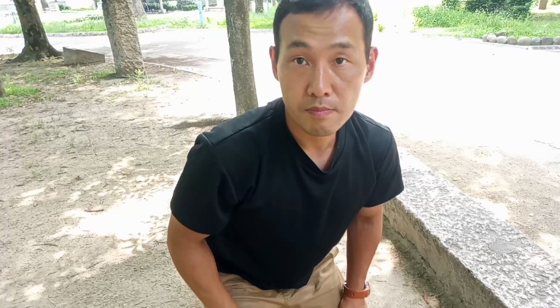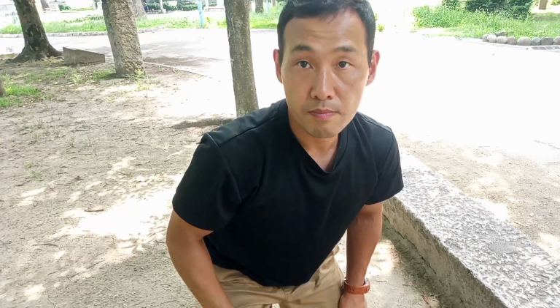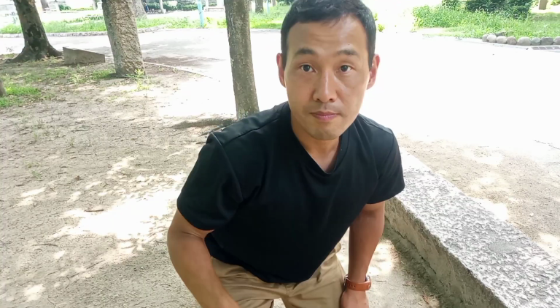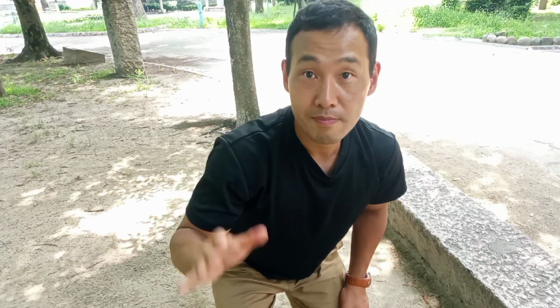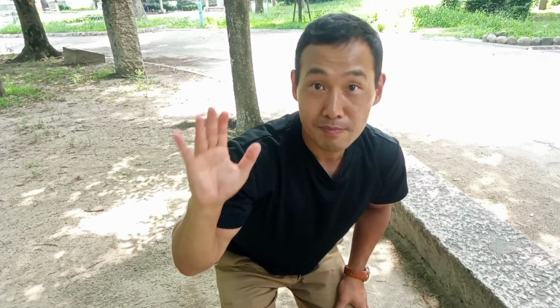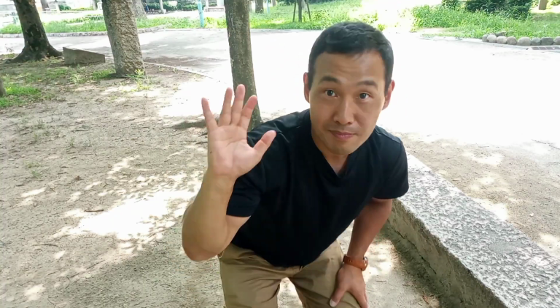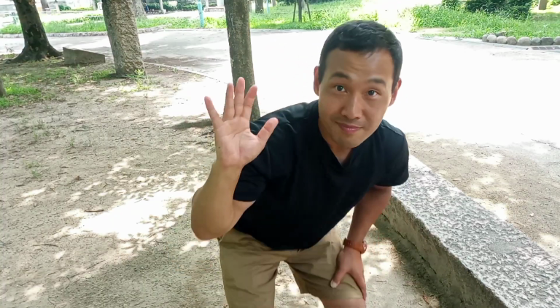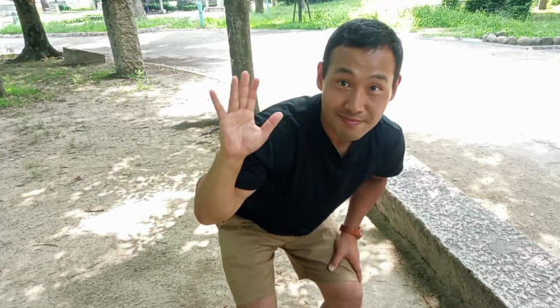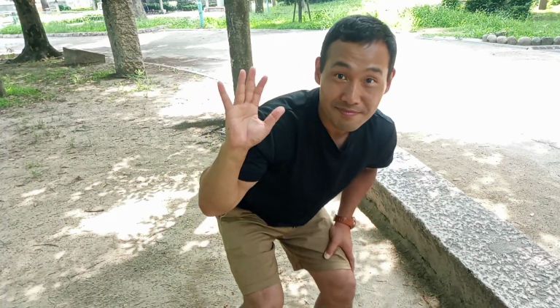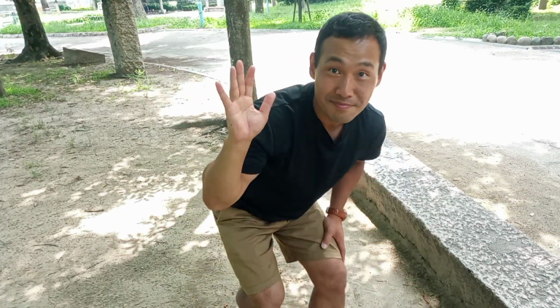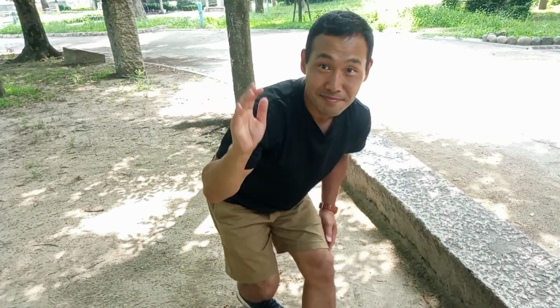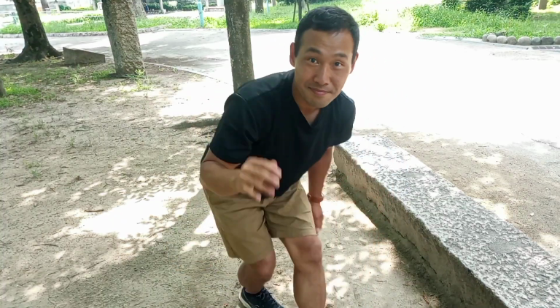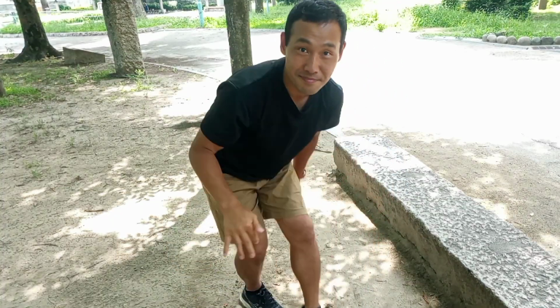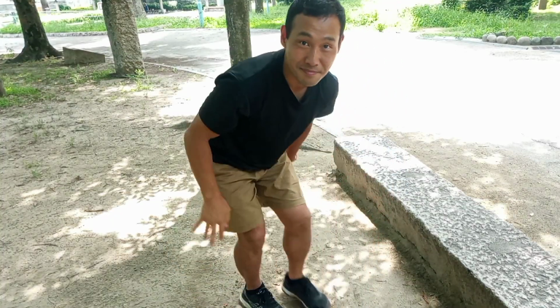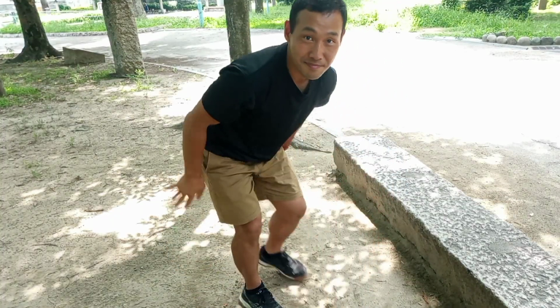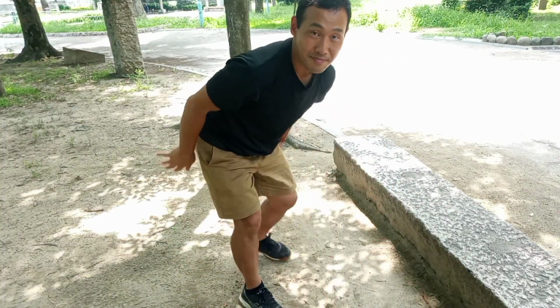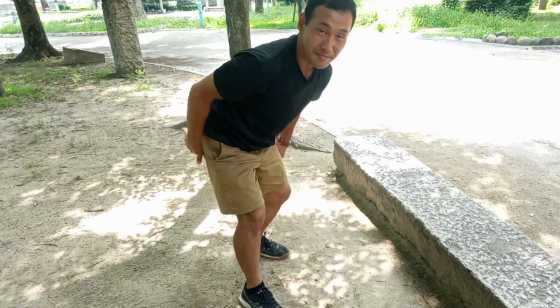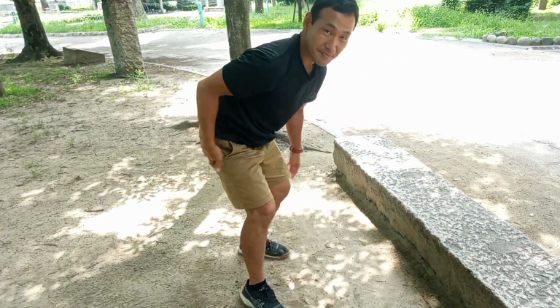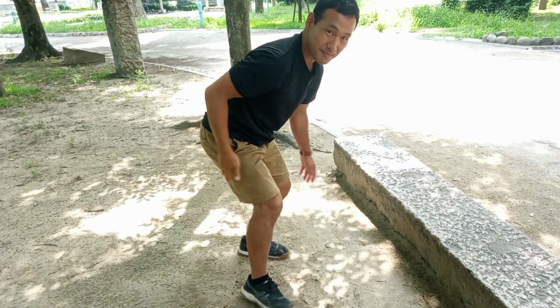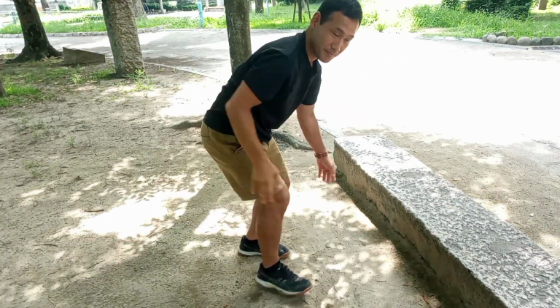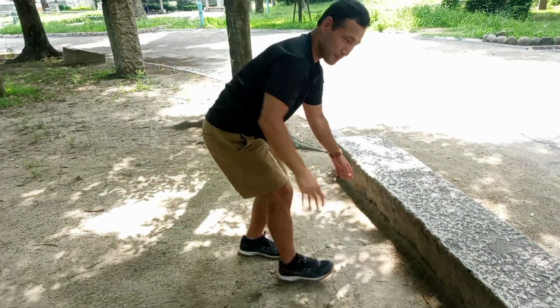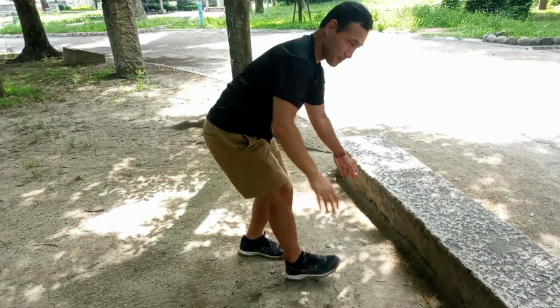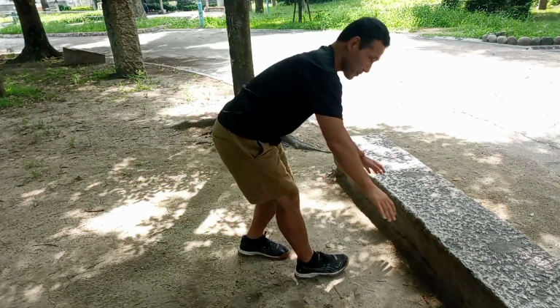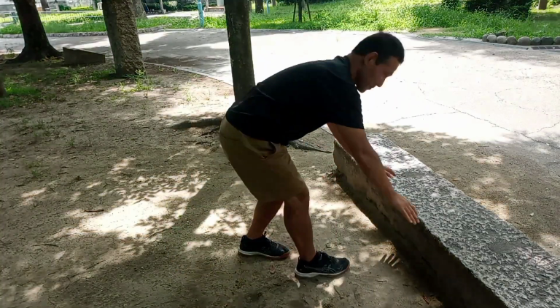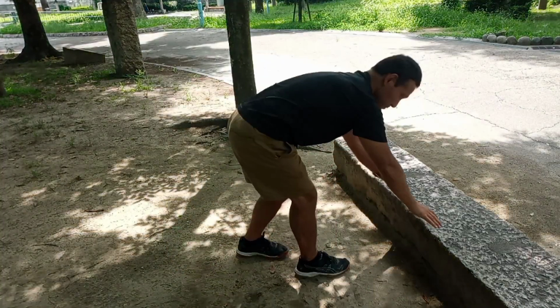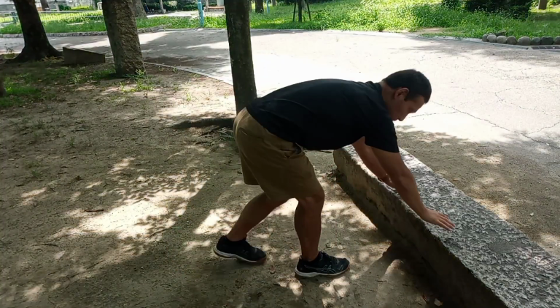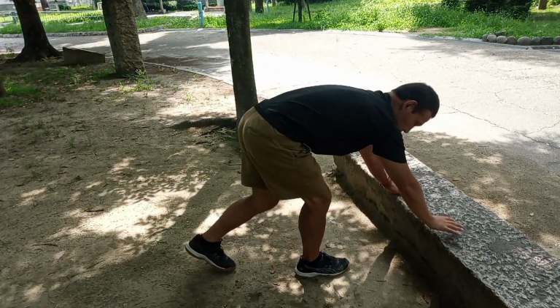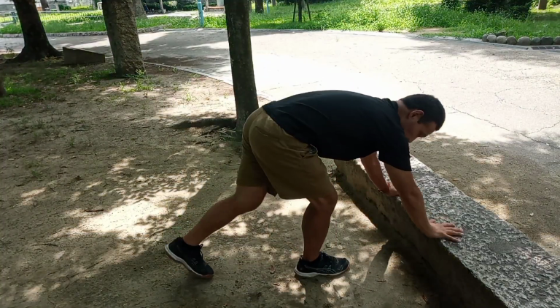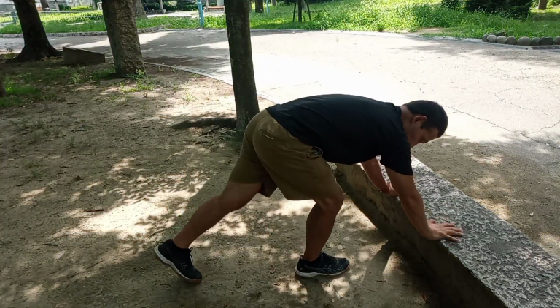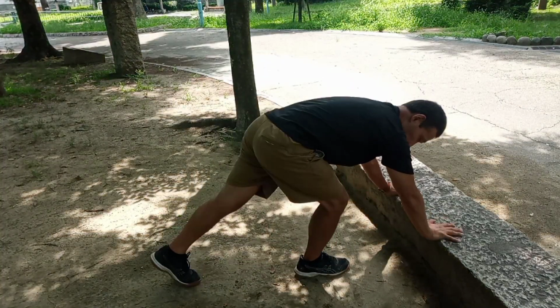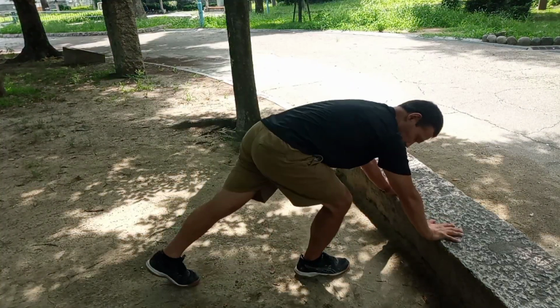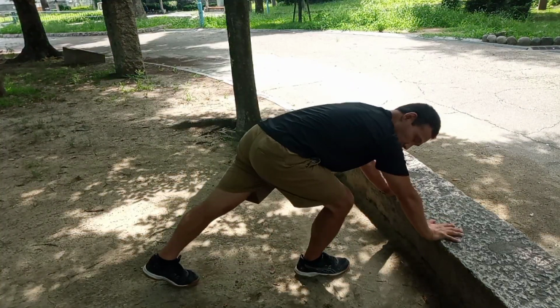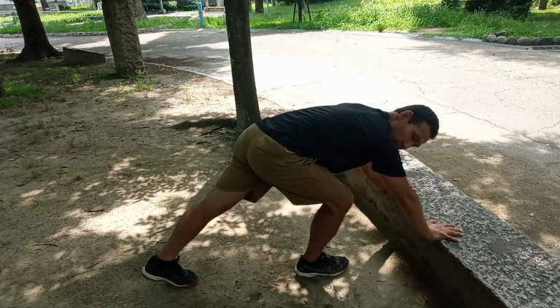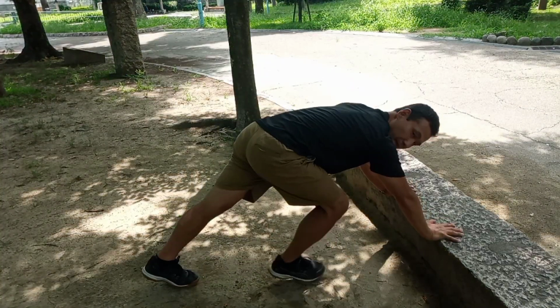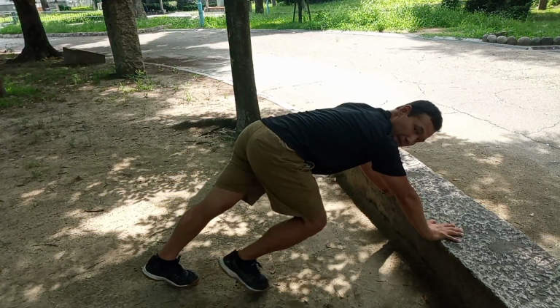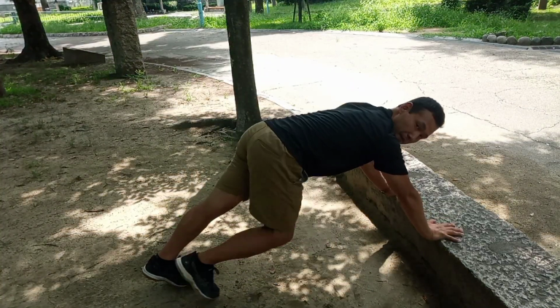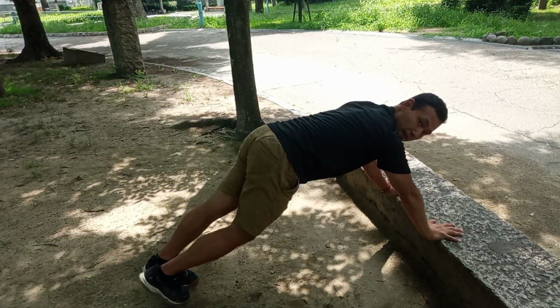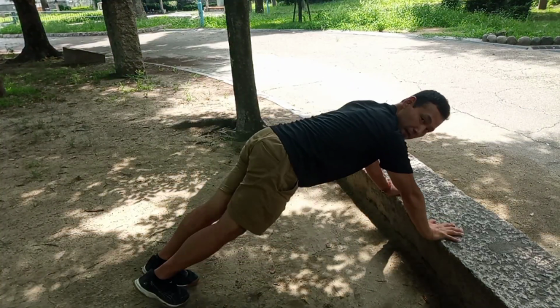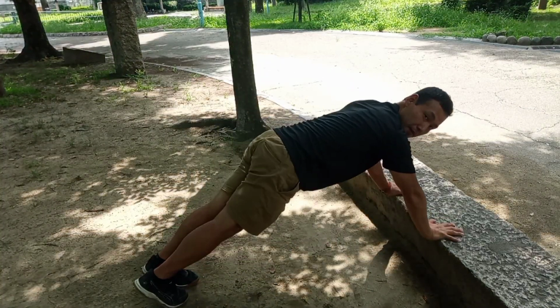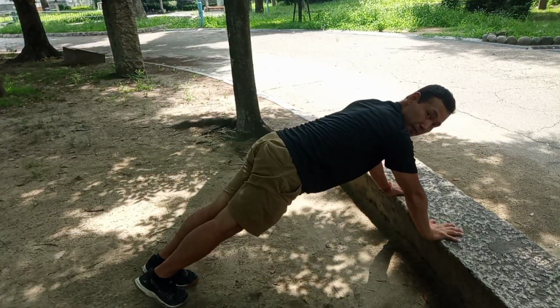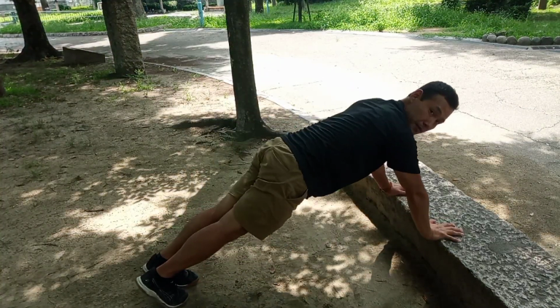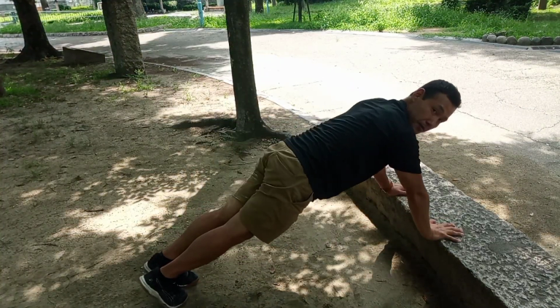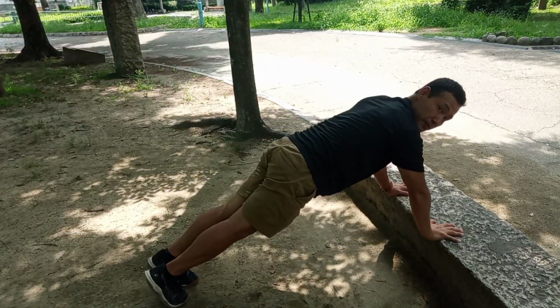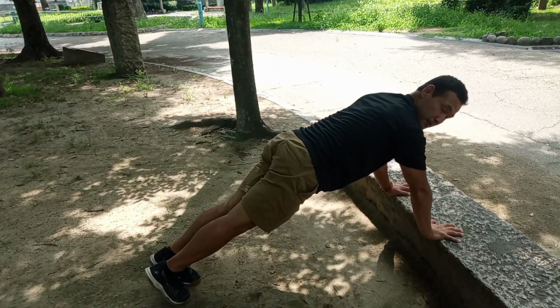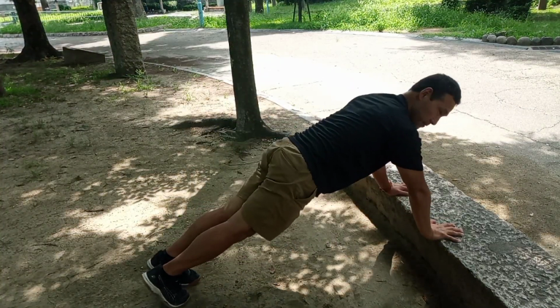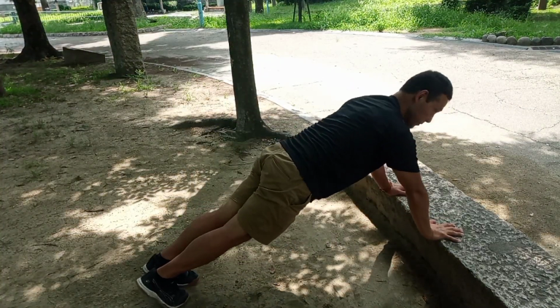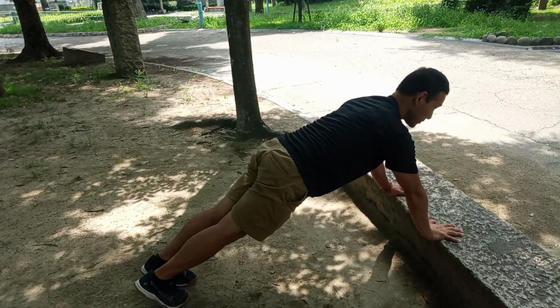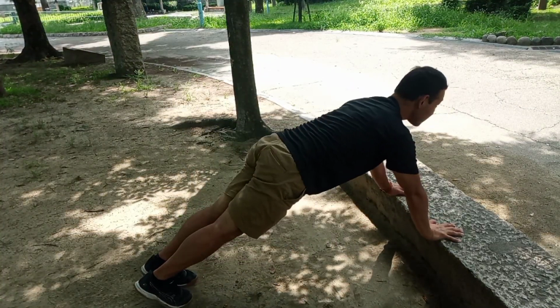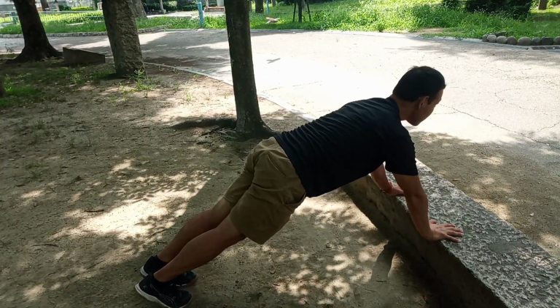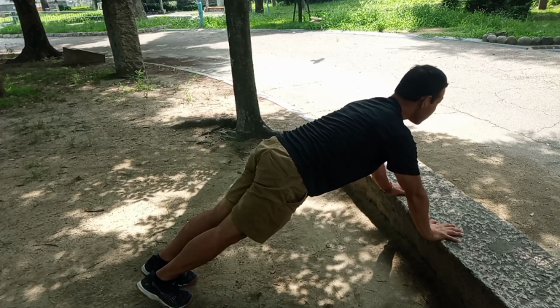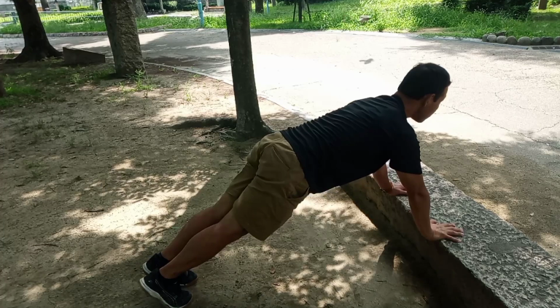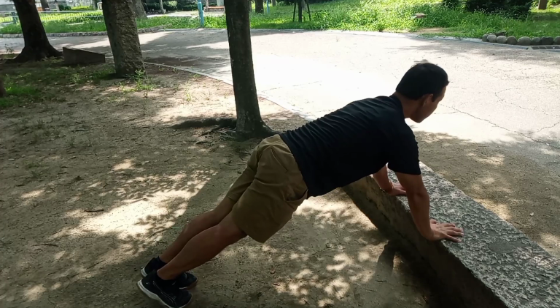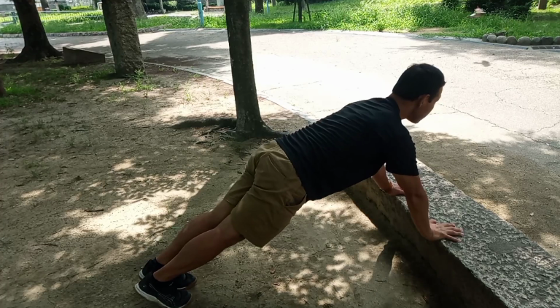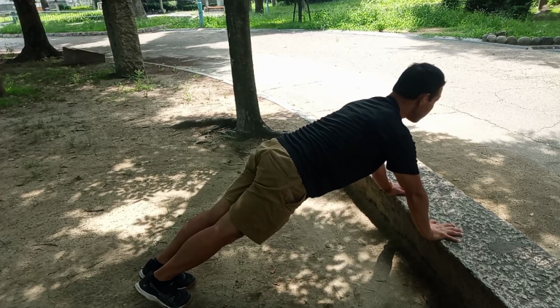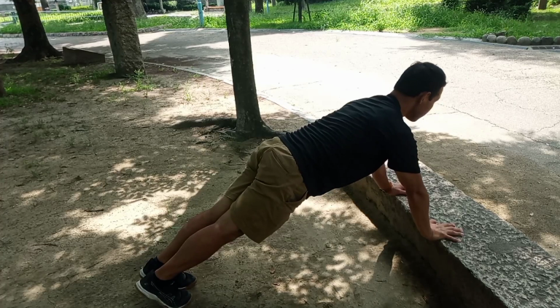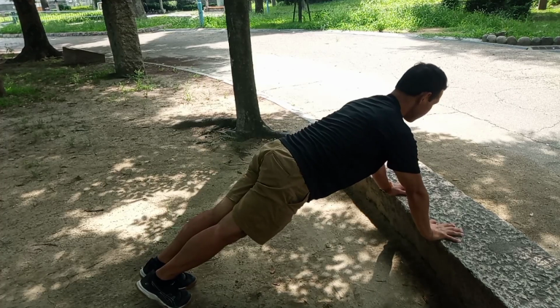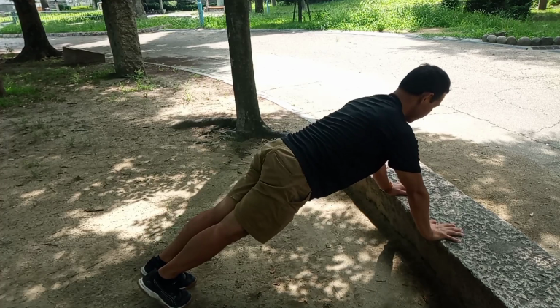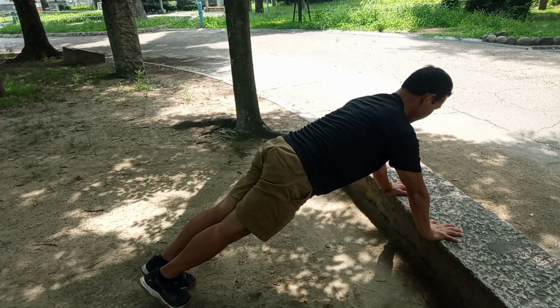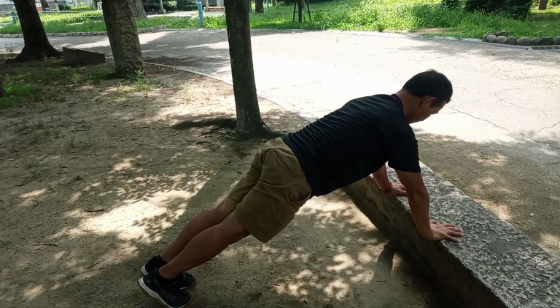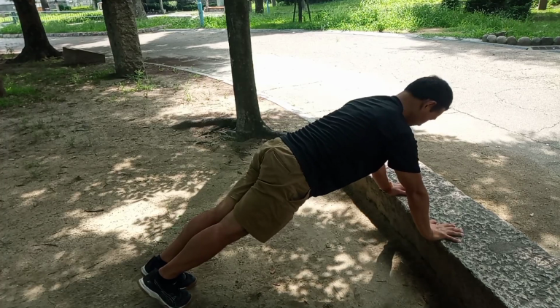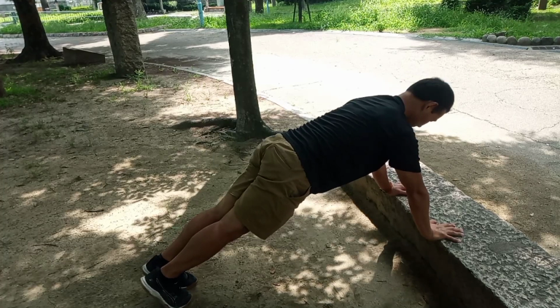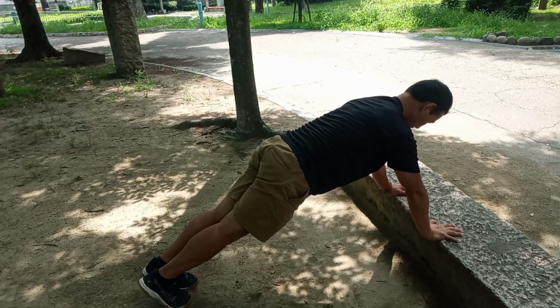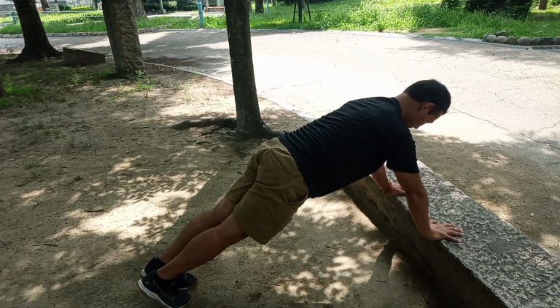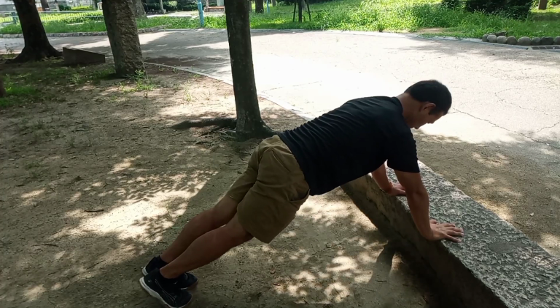I'm about to do a two-minute core workout, which you can do at home or at the park like myself.